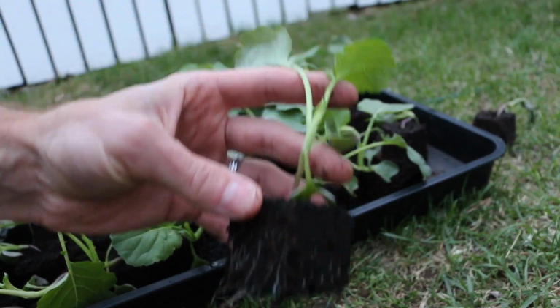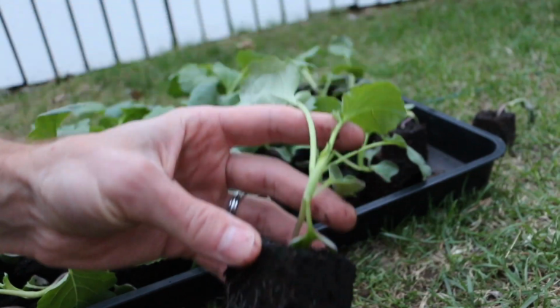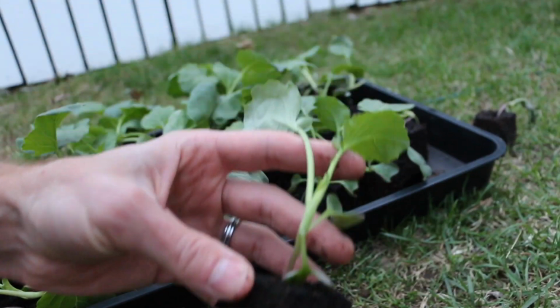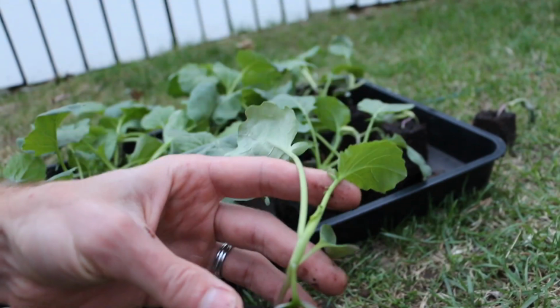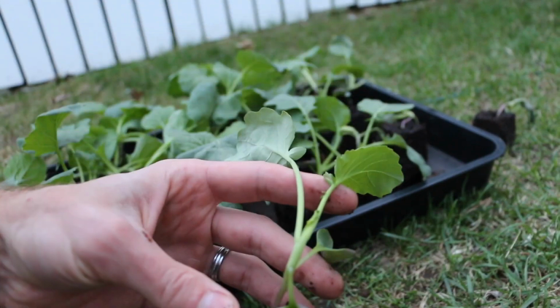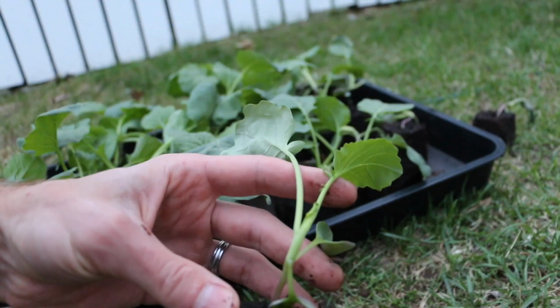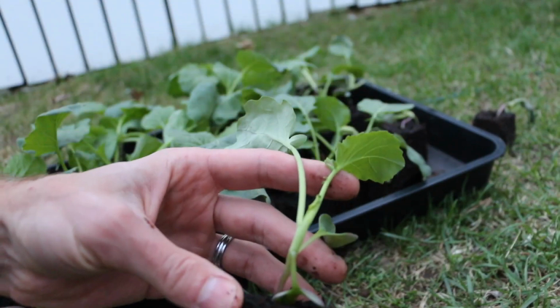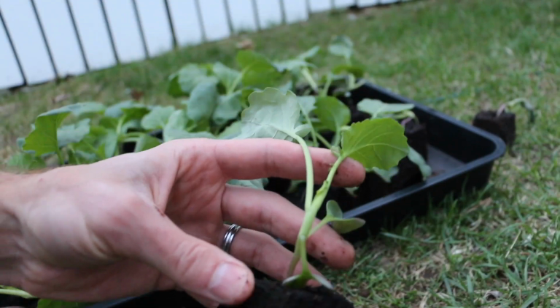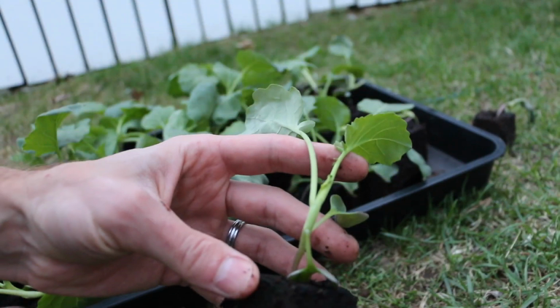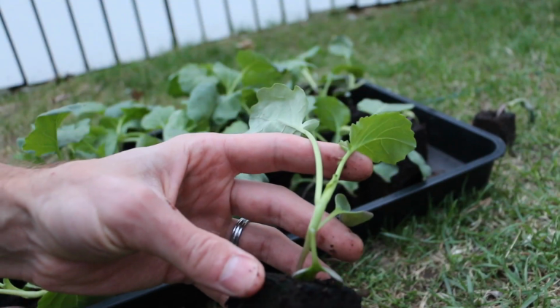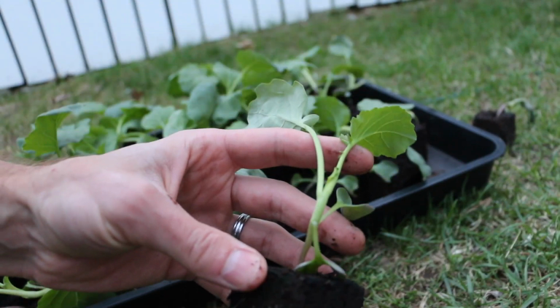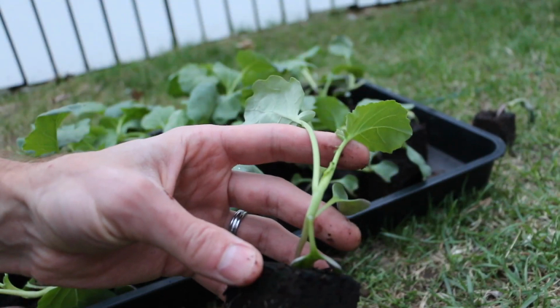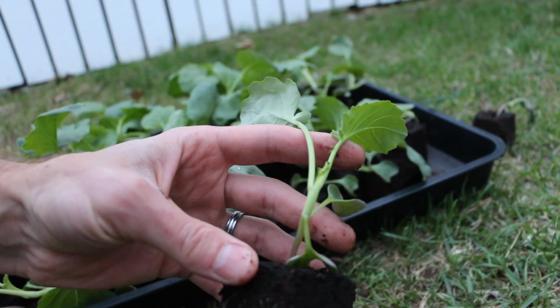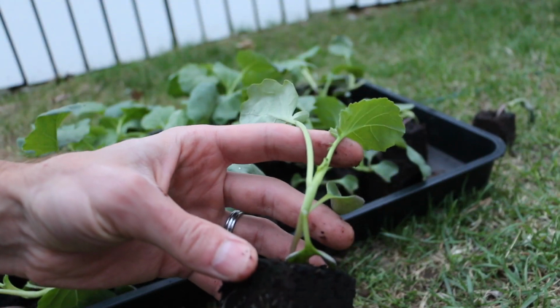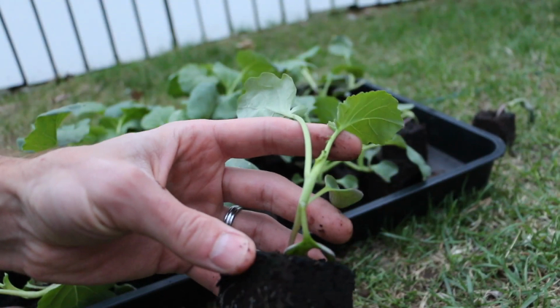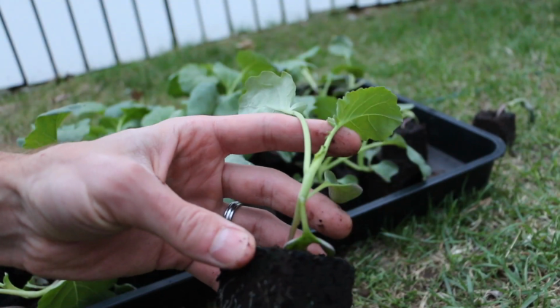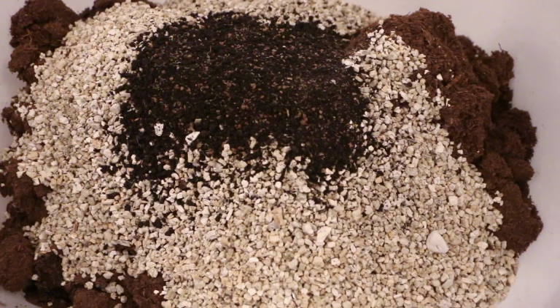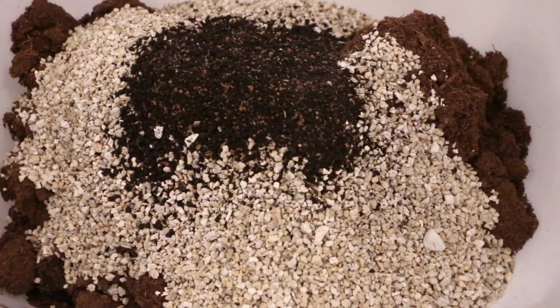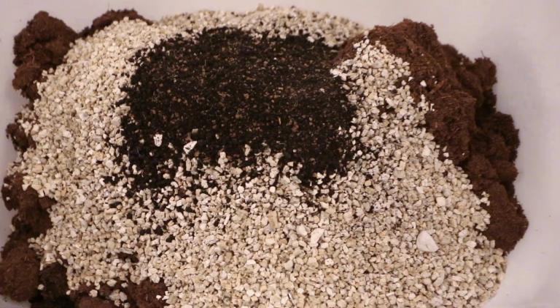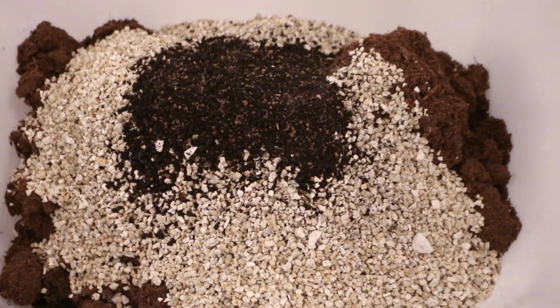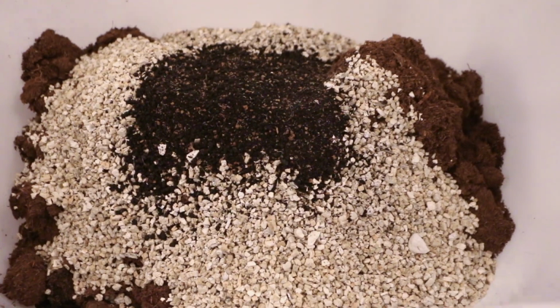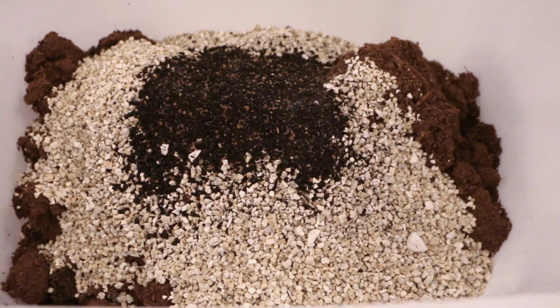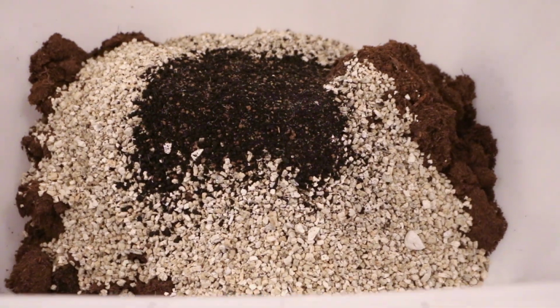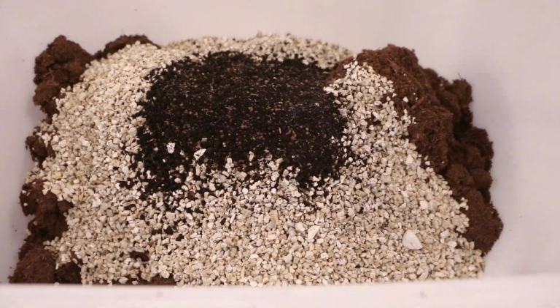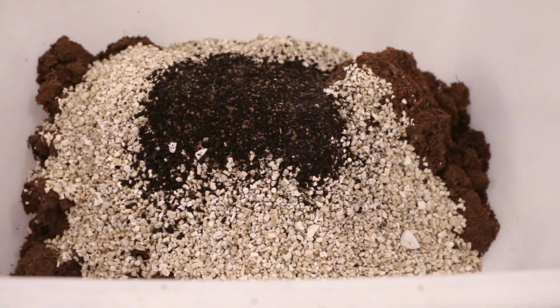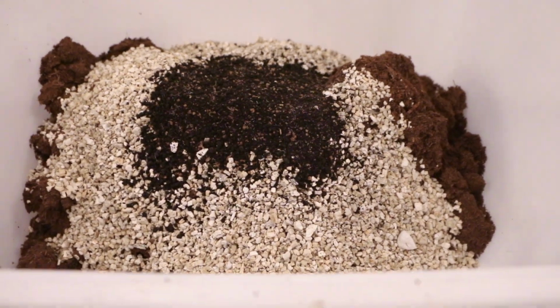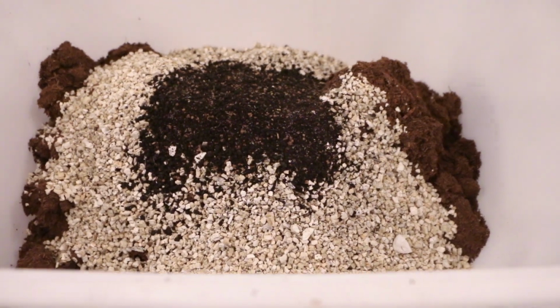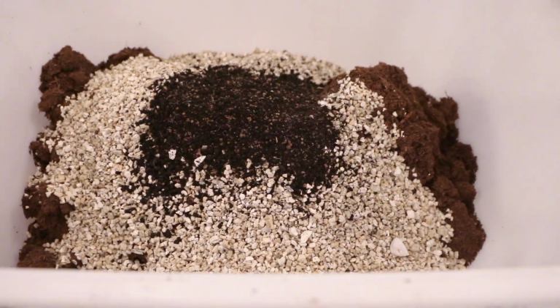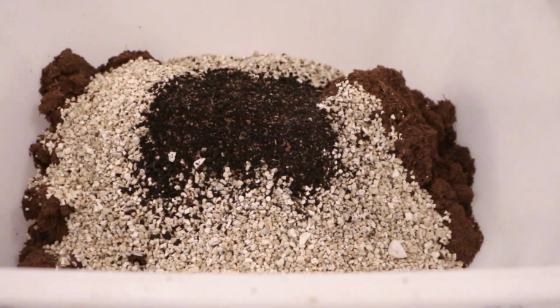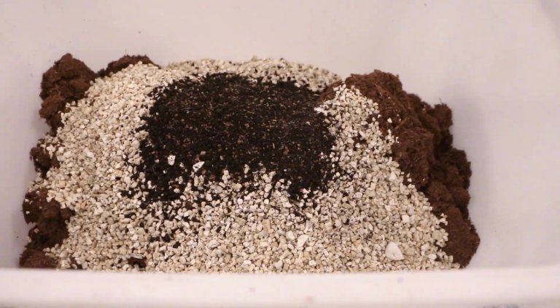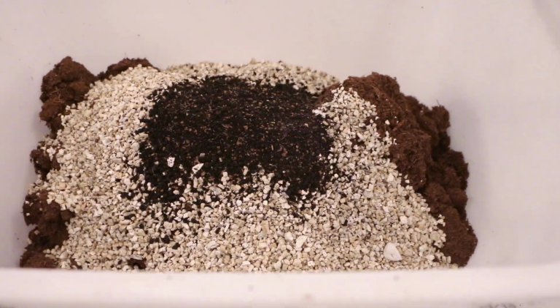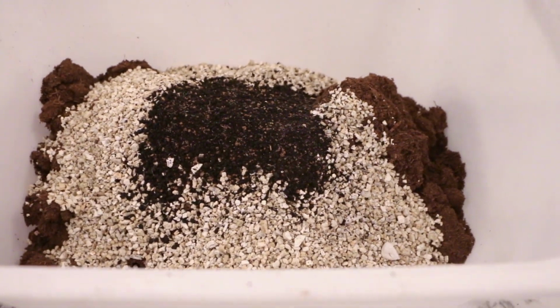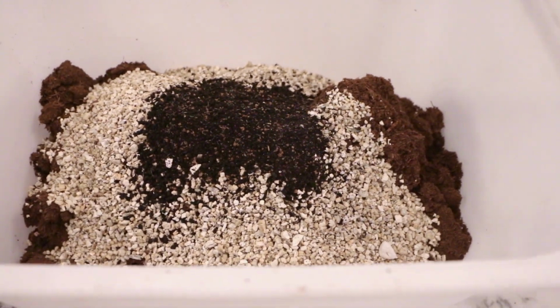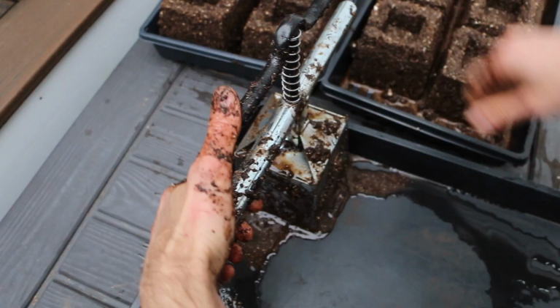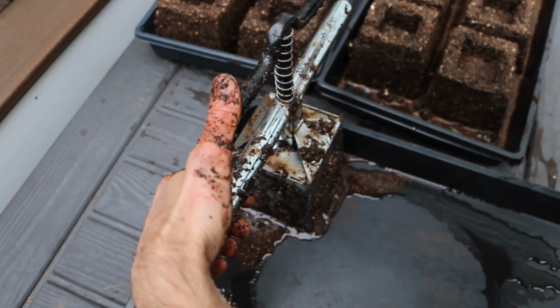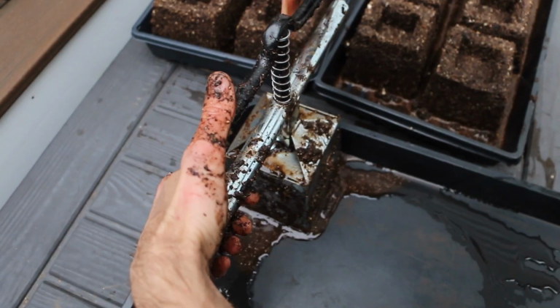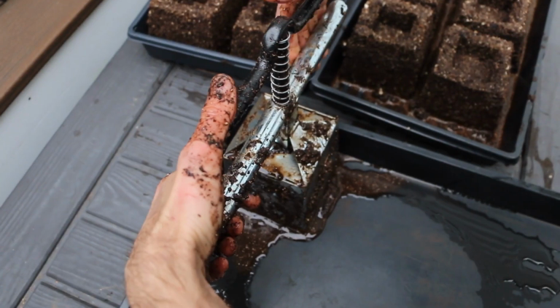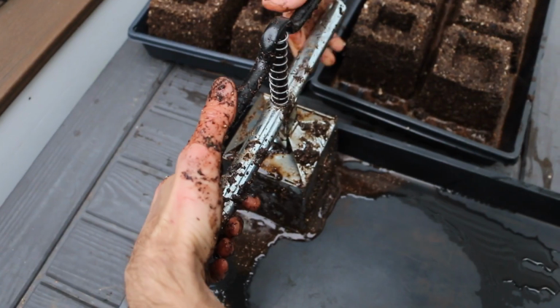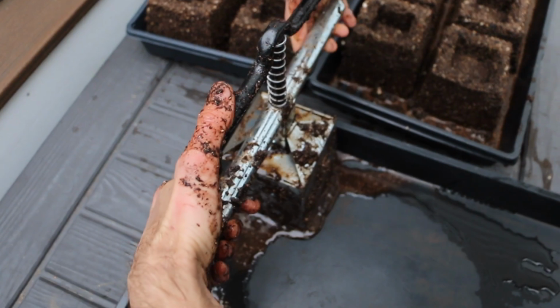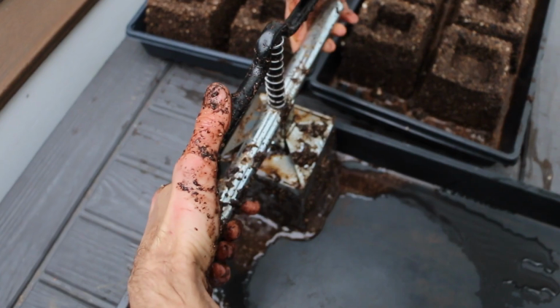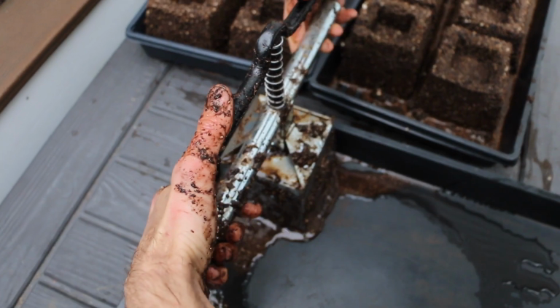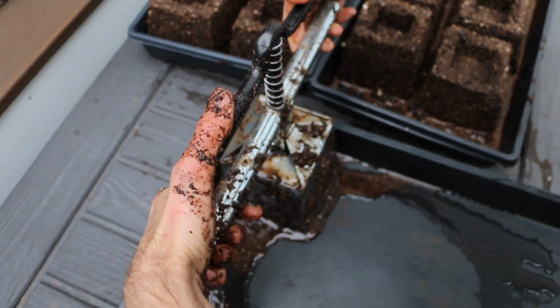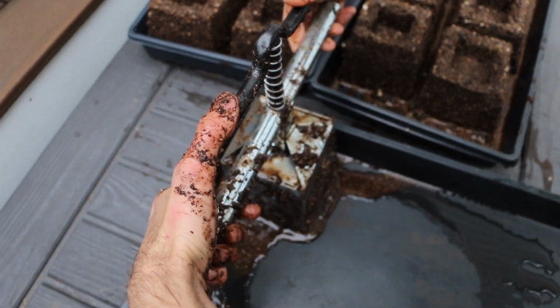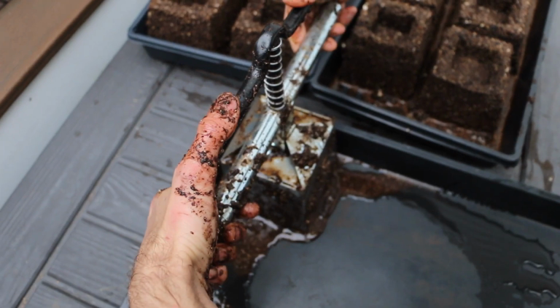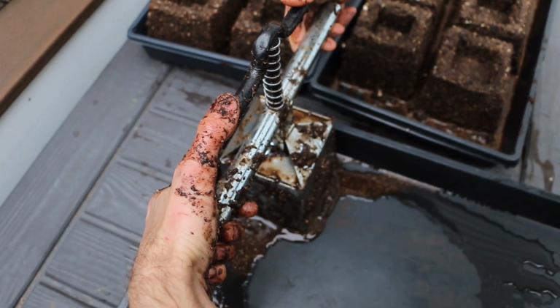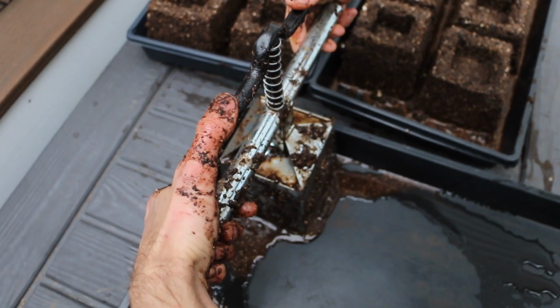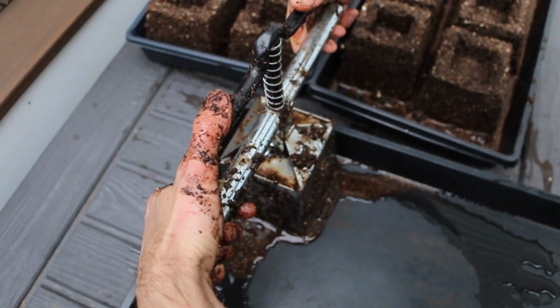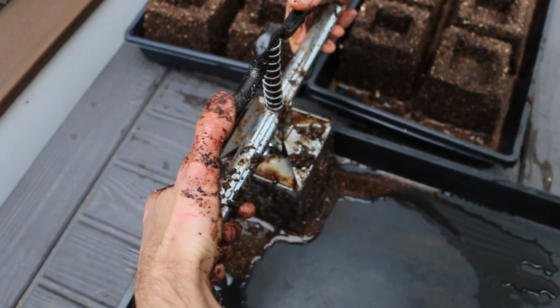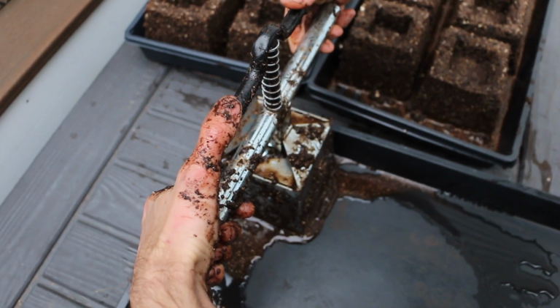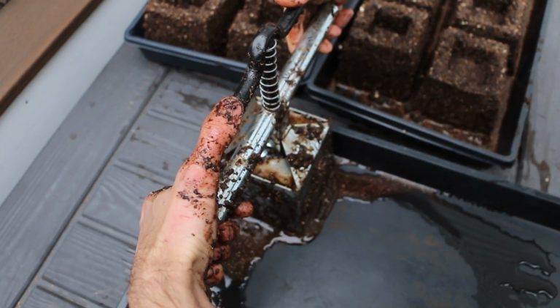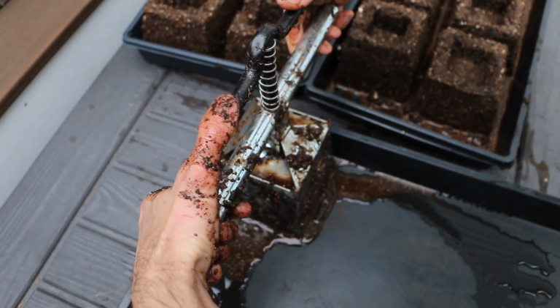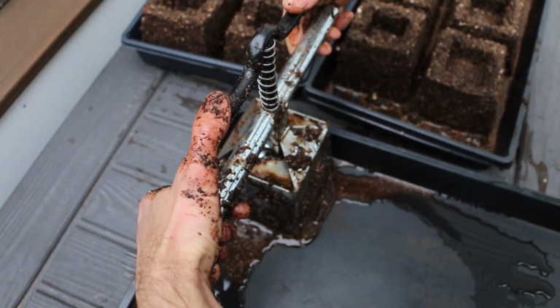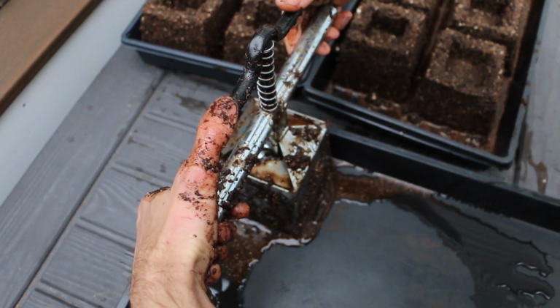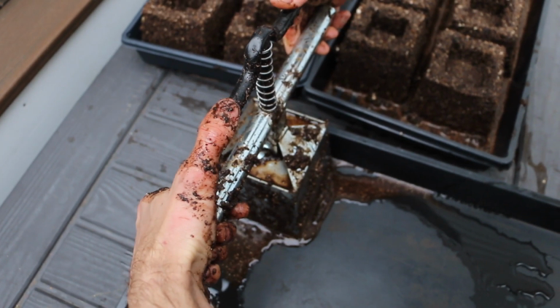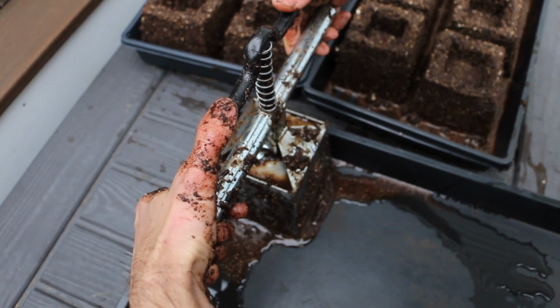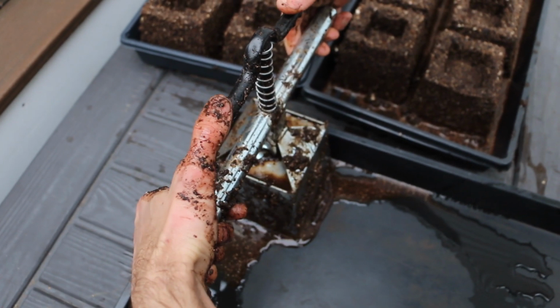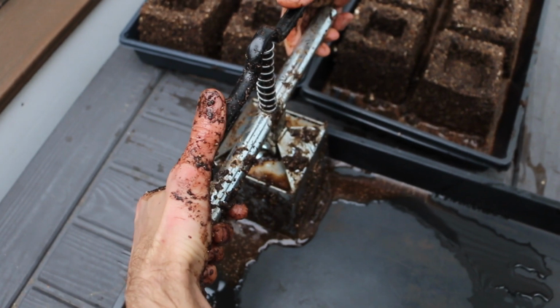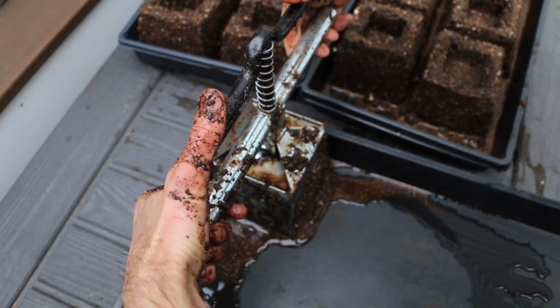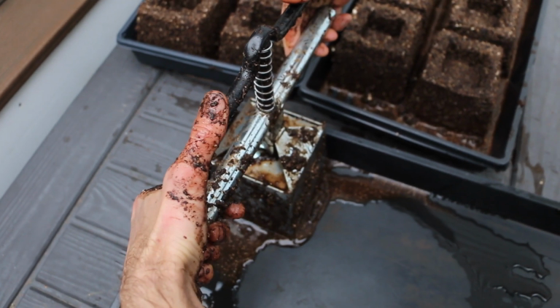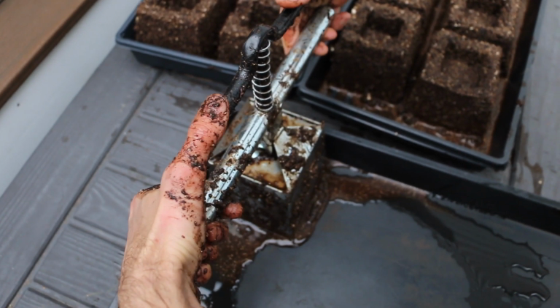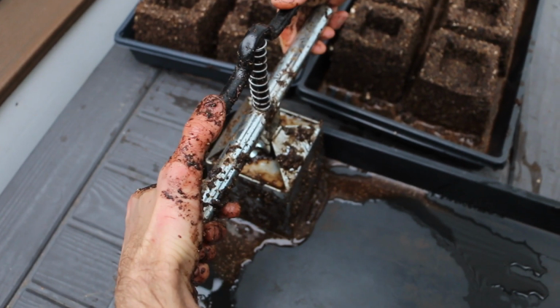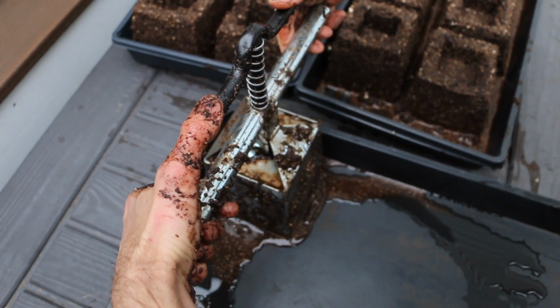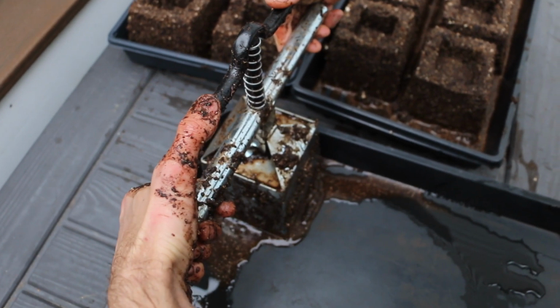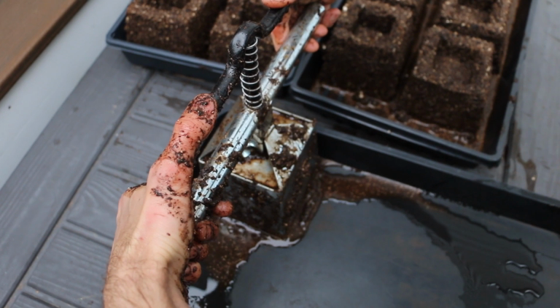I'll also share my recipe, how to make soil blocks, and demonstrate how to up-pot them from 2-inch to 4-inch blocks.